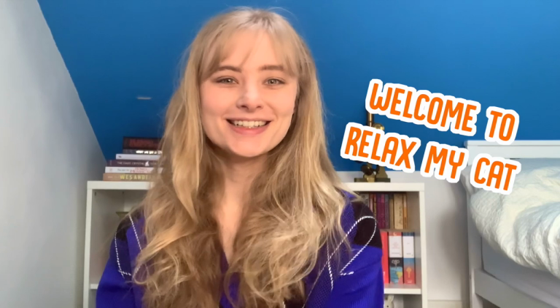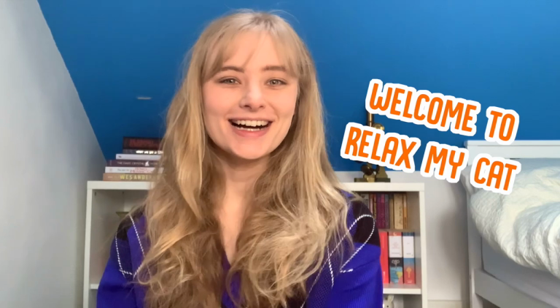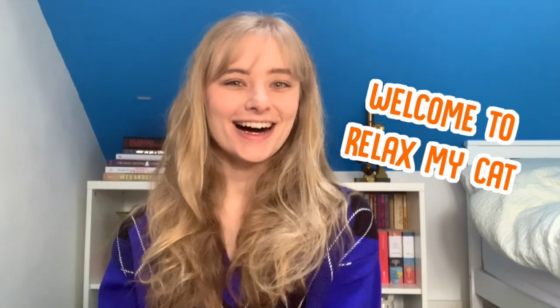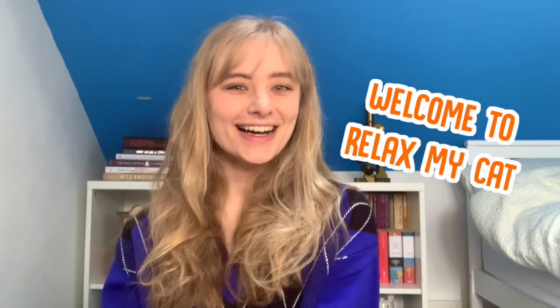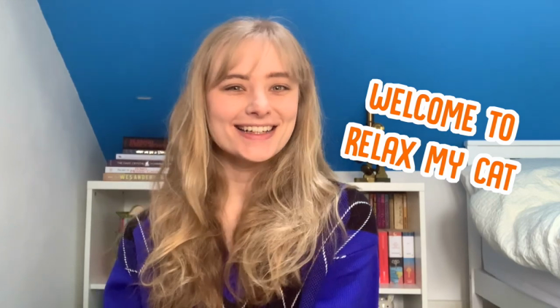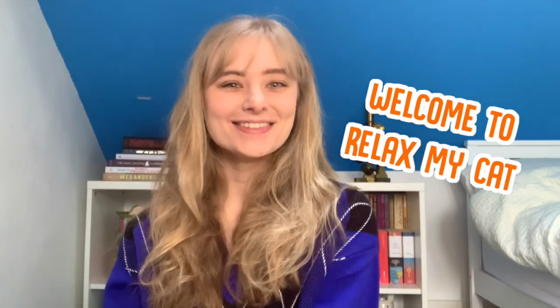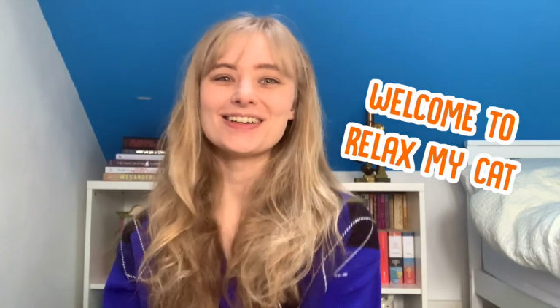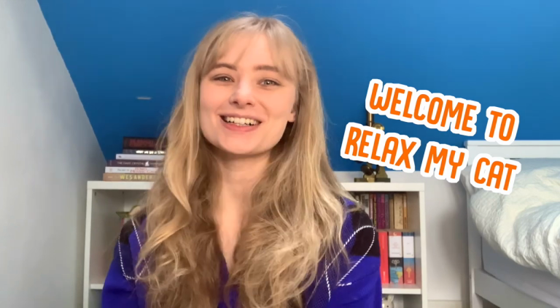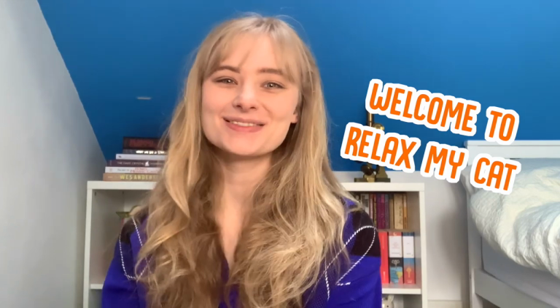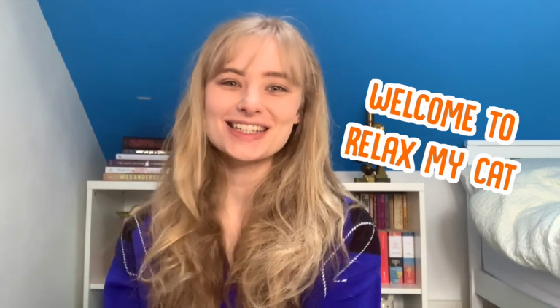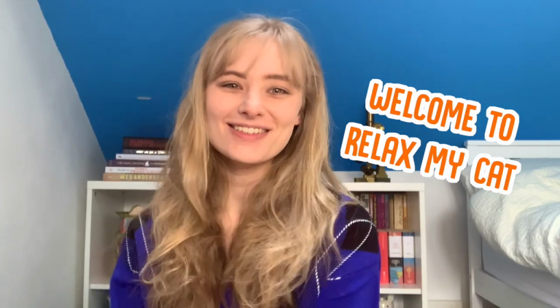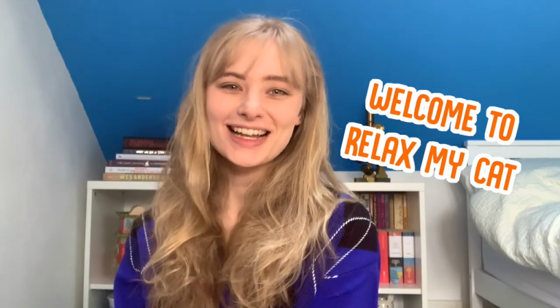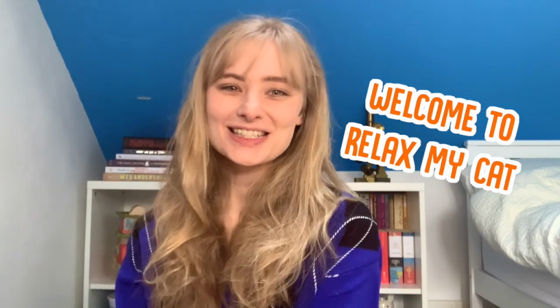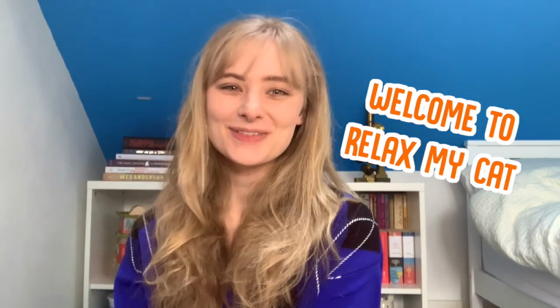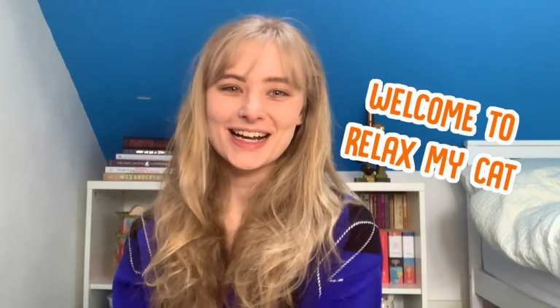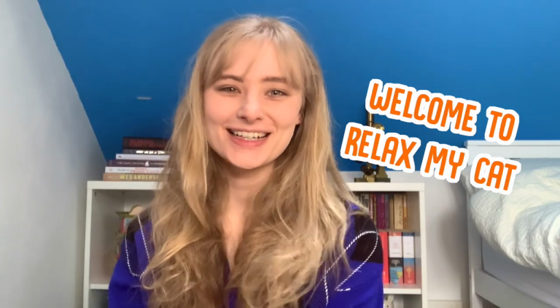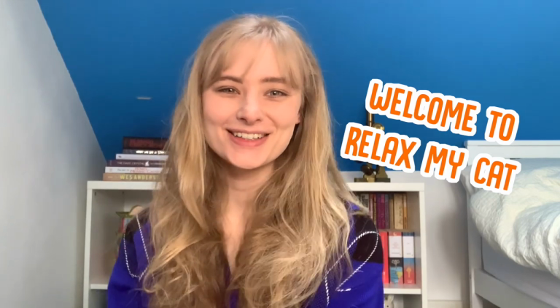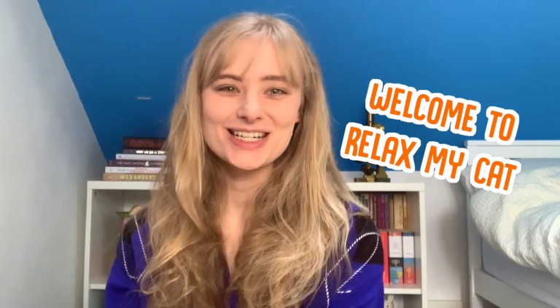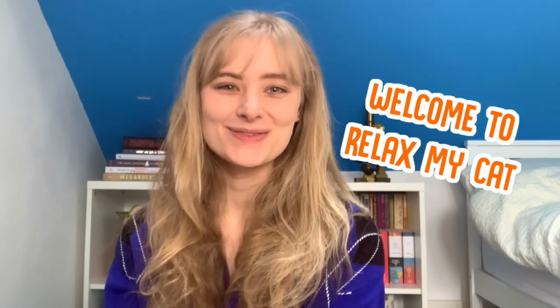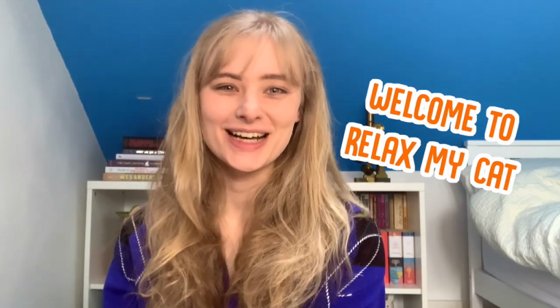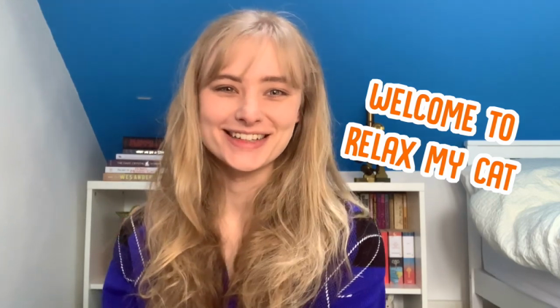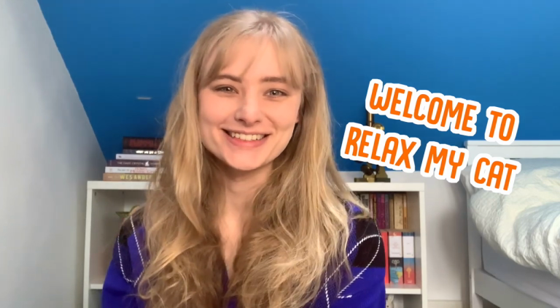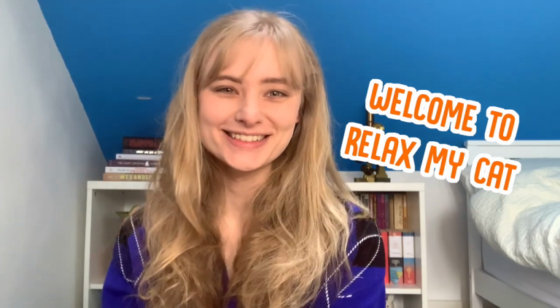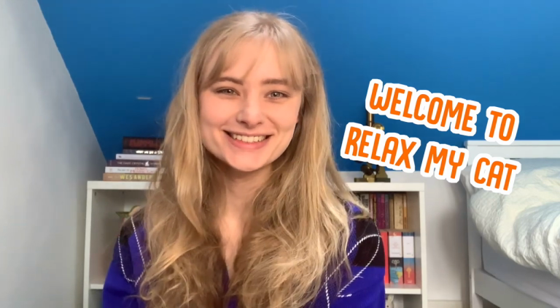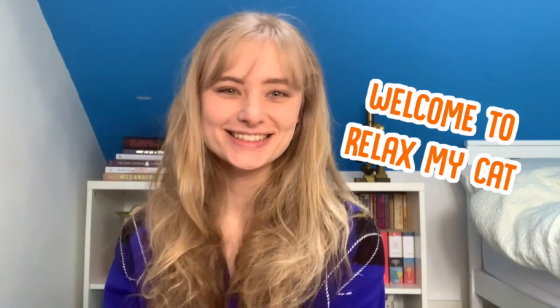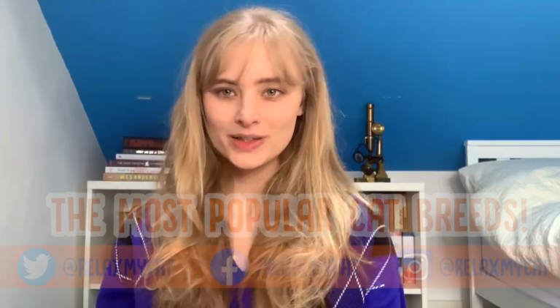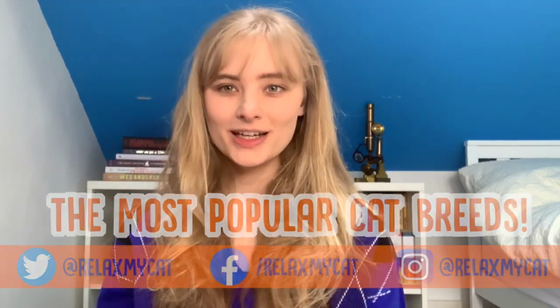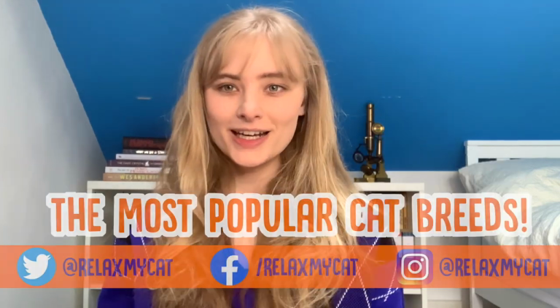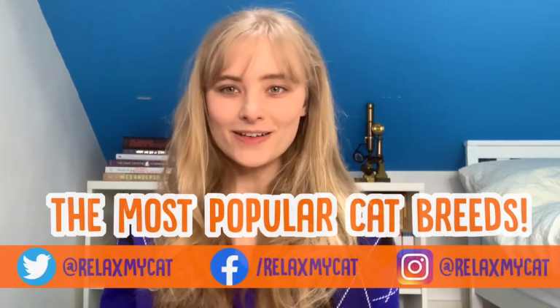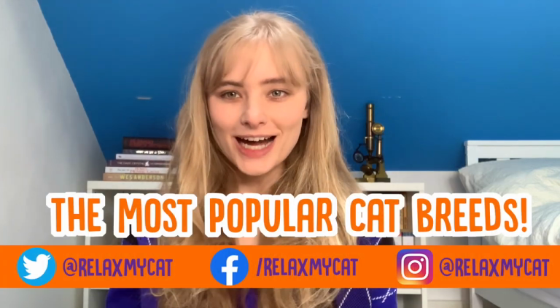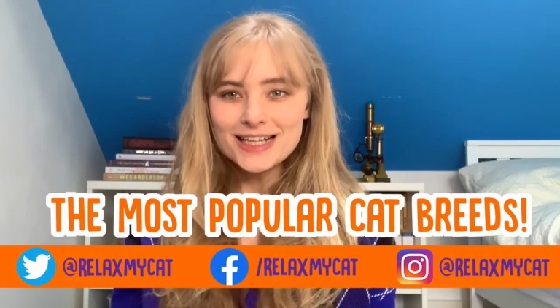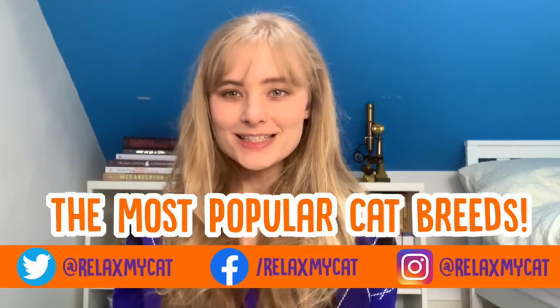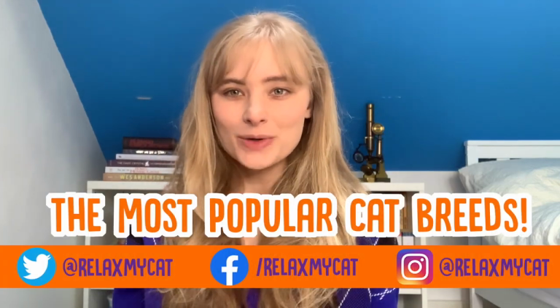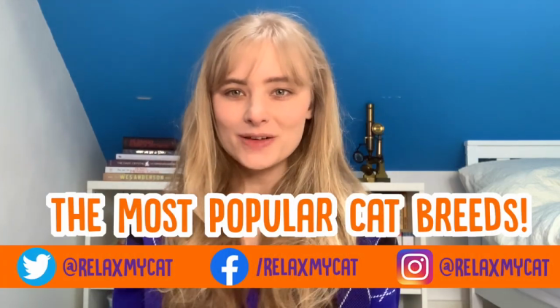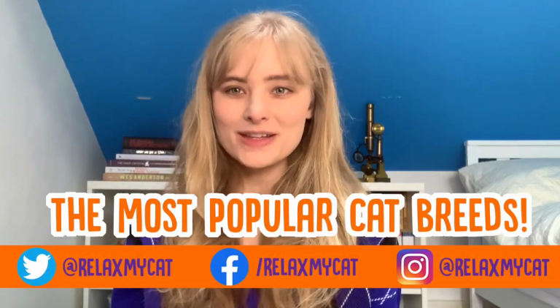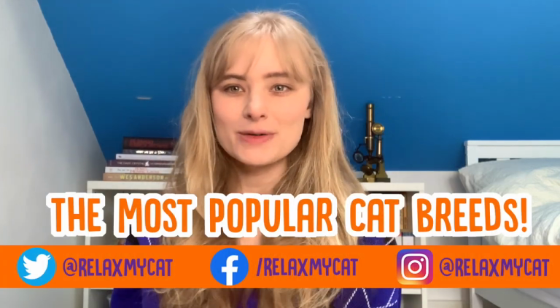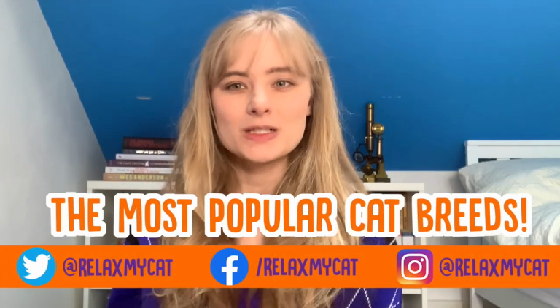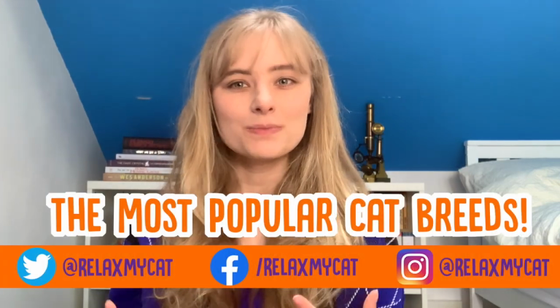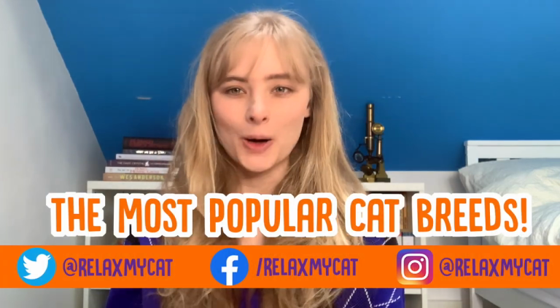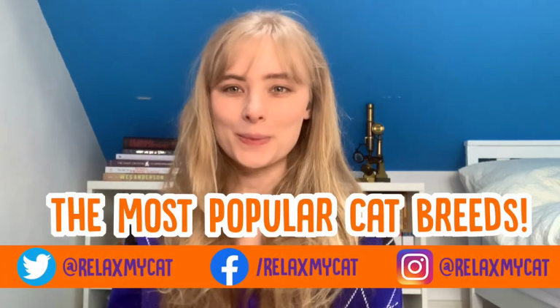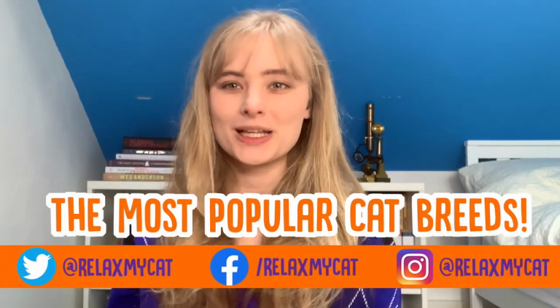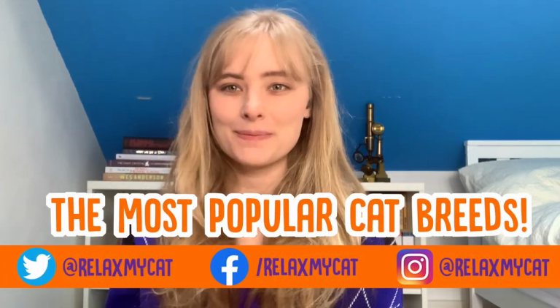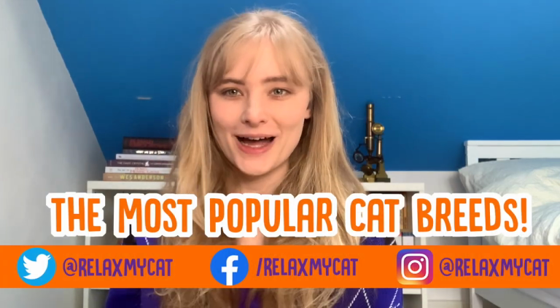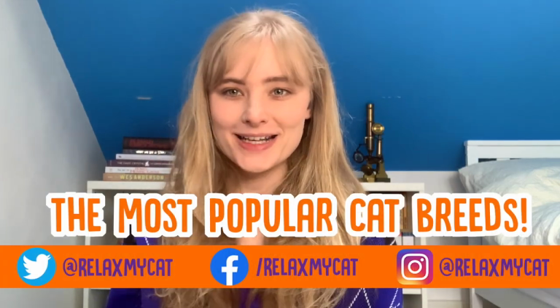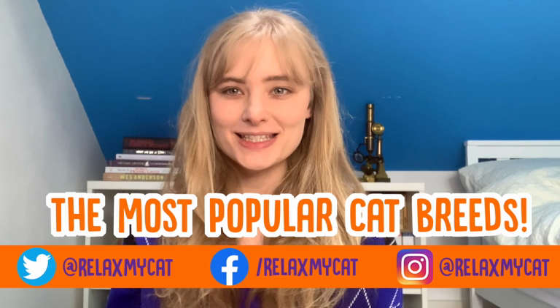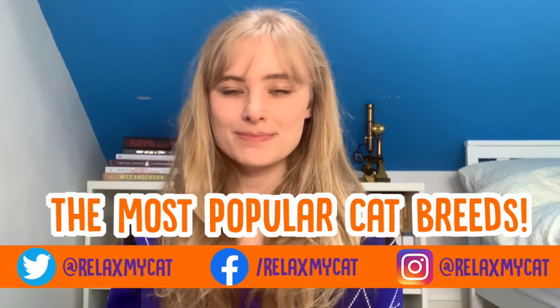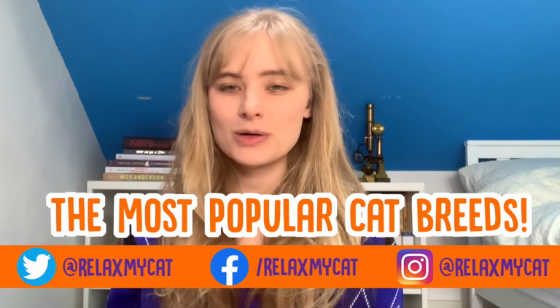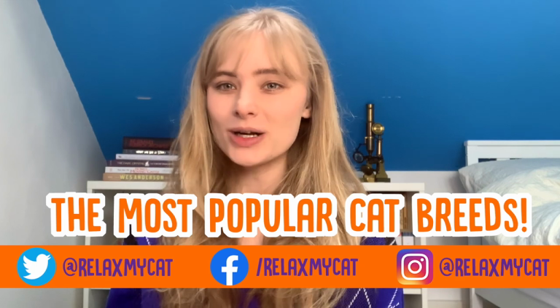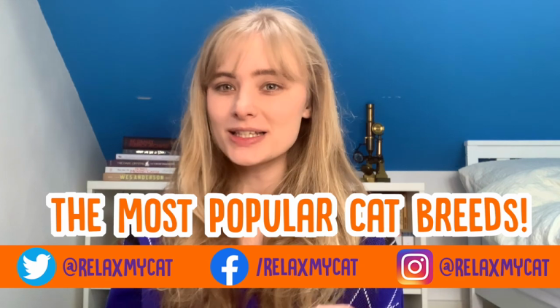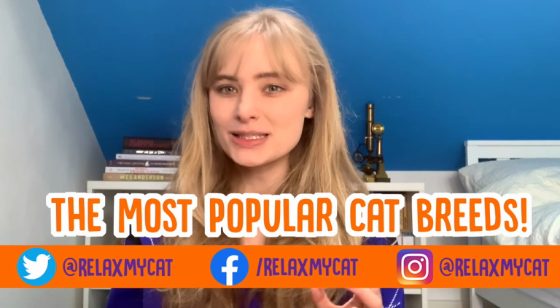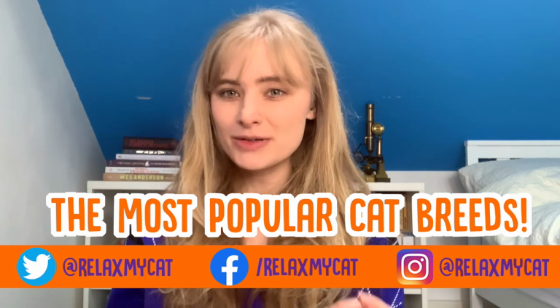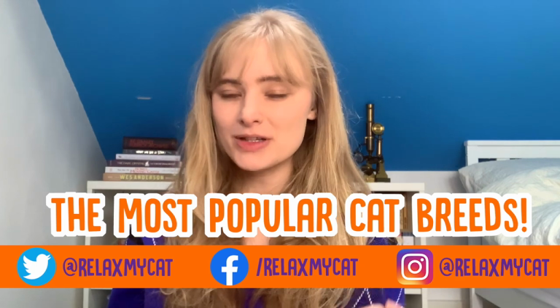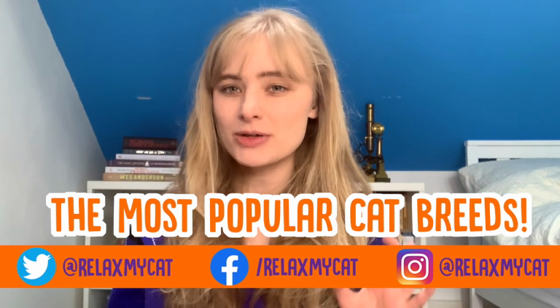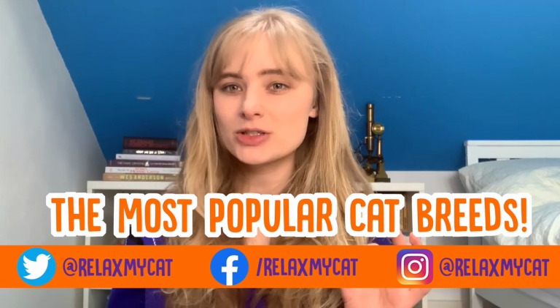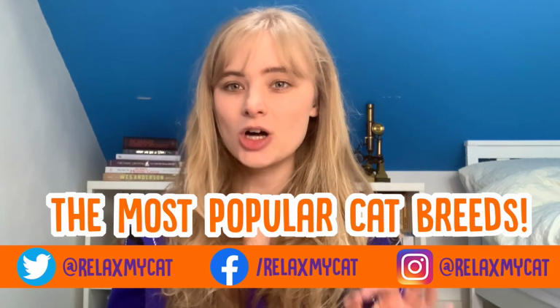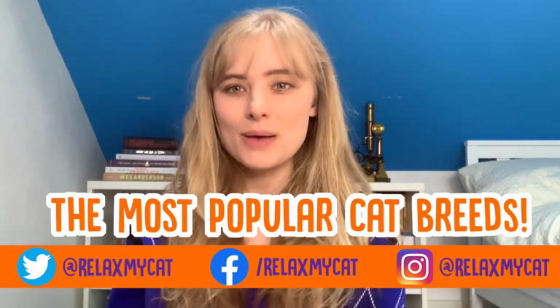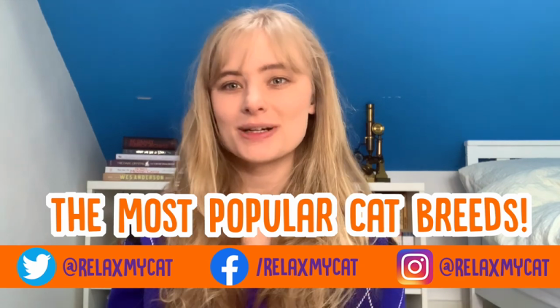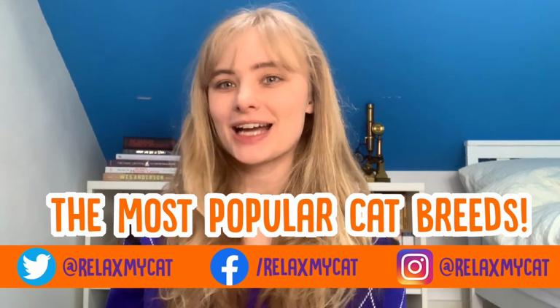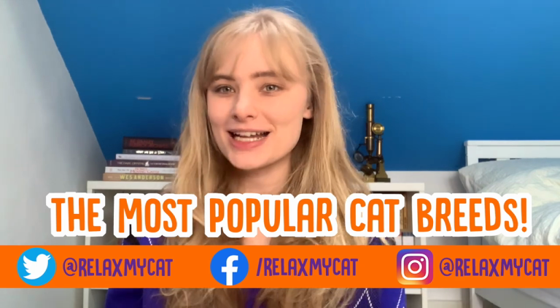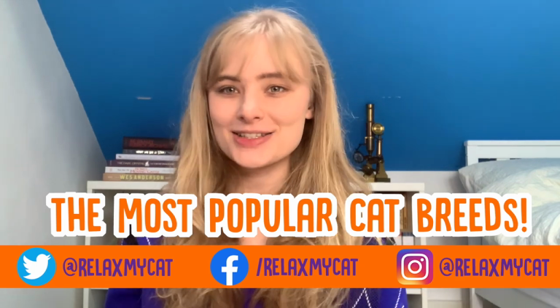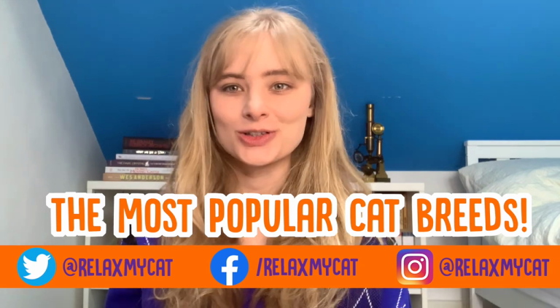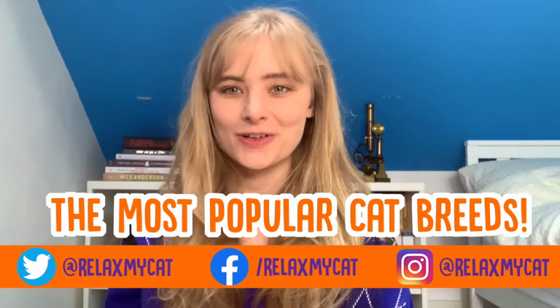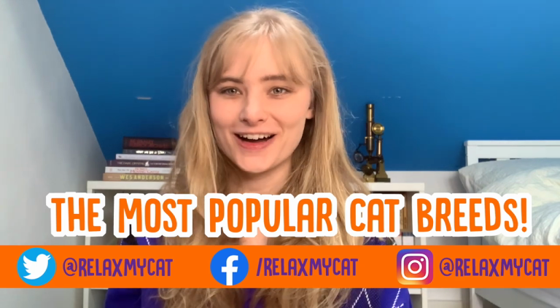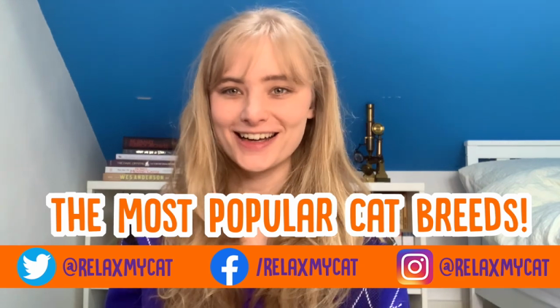Hi, welcome to the Relax My Cat YouTube channel. Now cats are one of the most popular pets, but what are some of the most common cats you'll find?